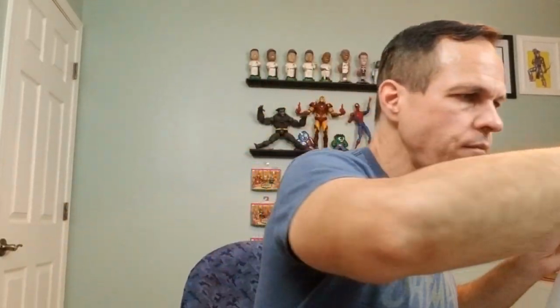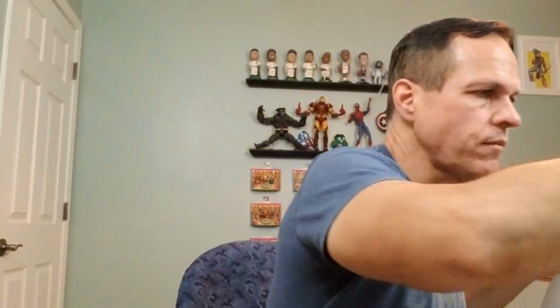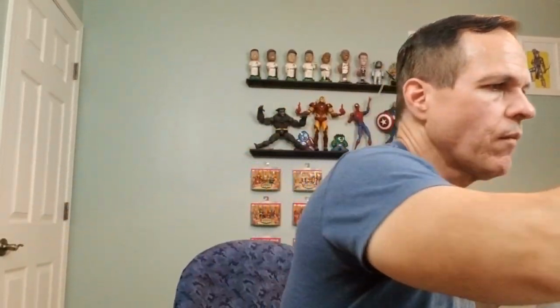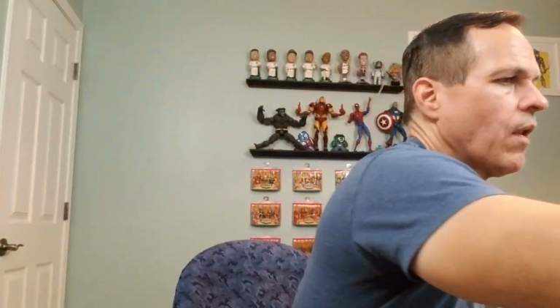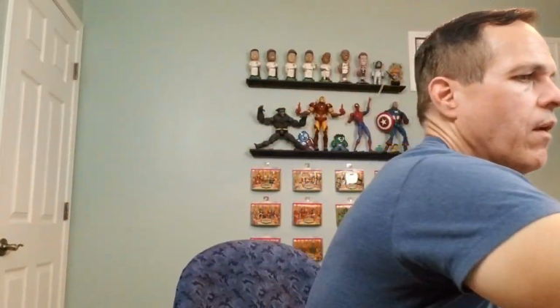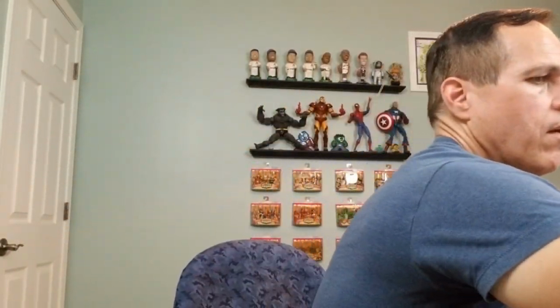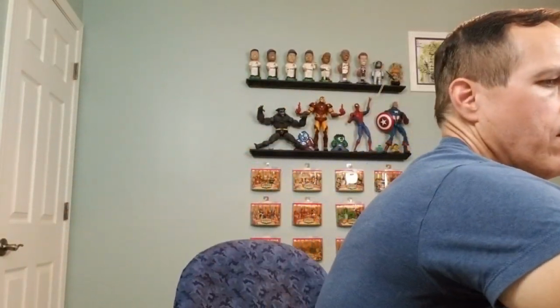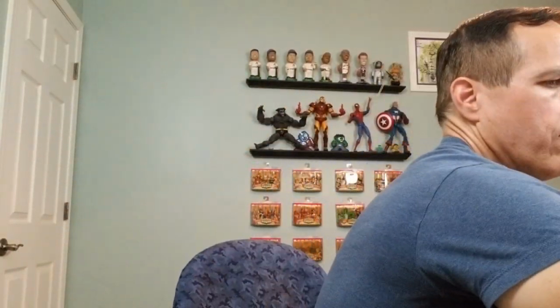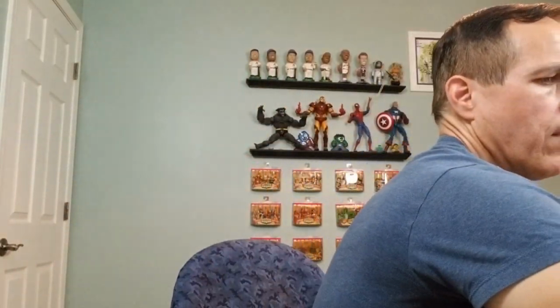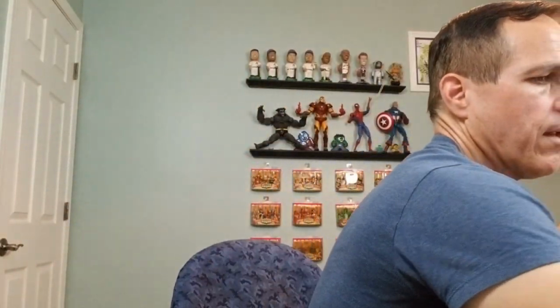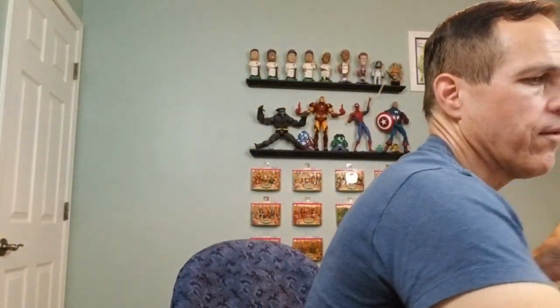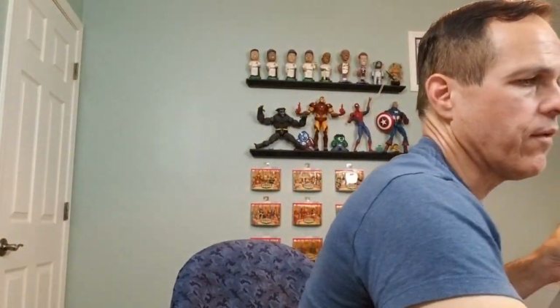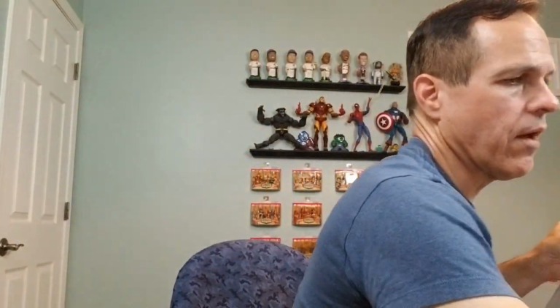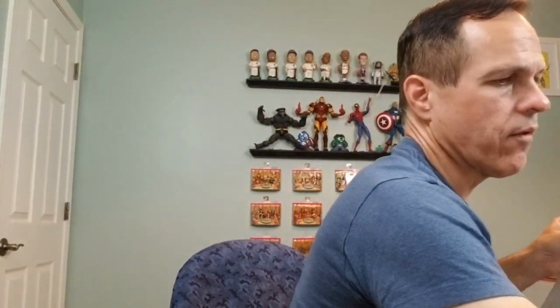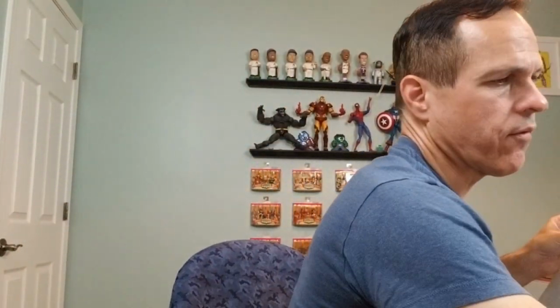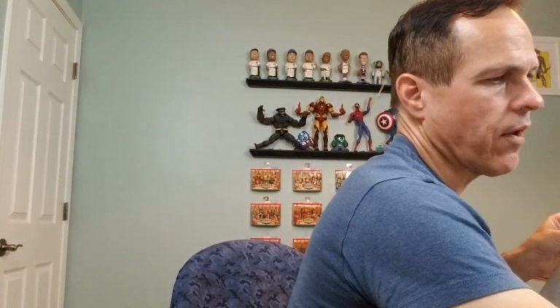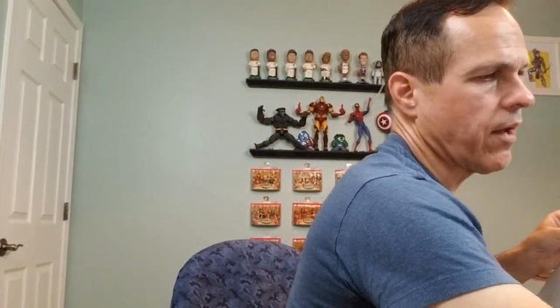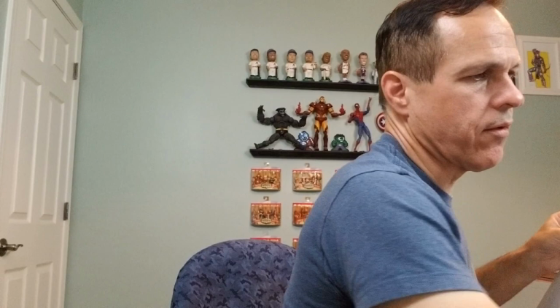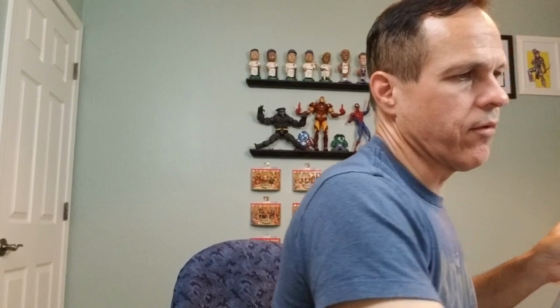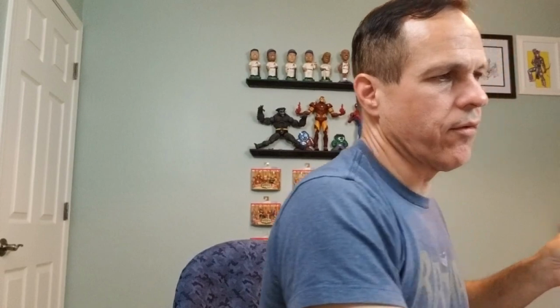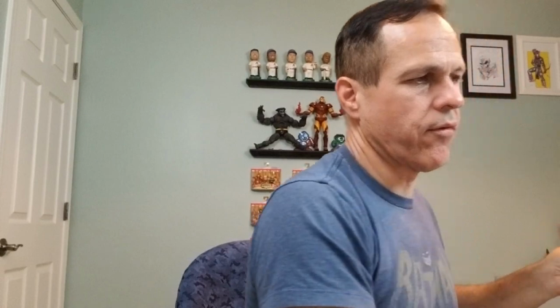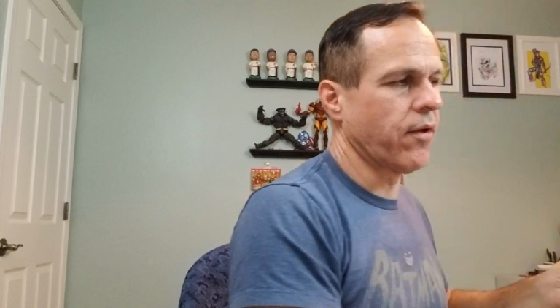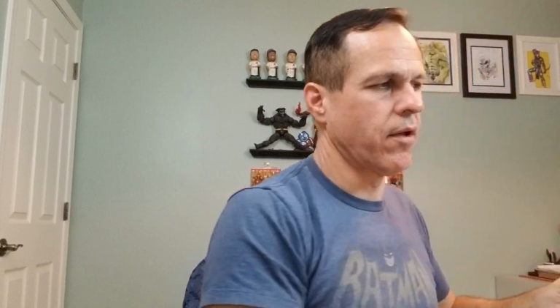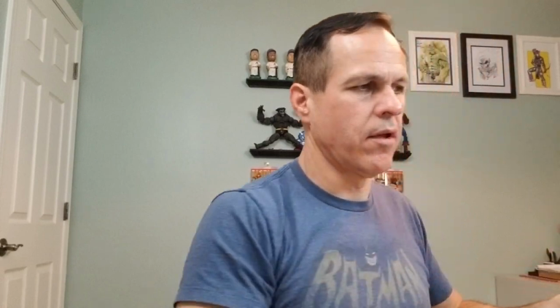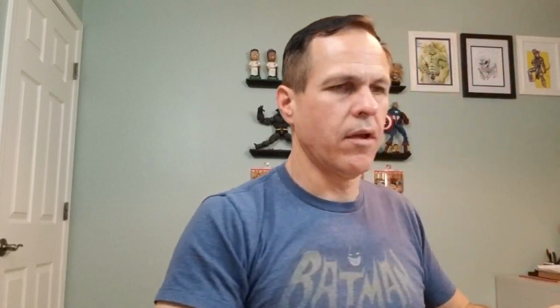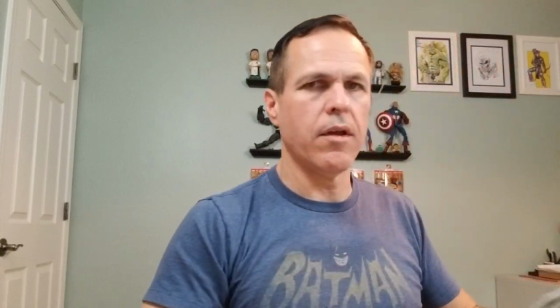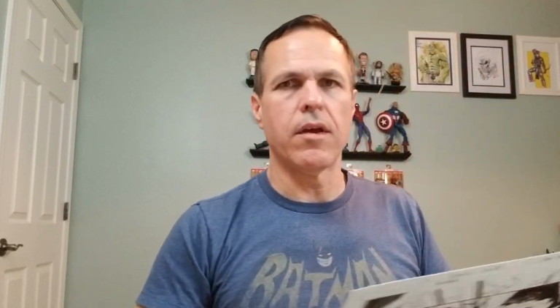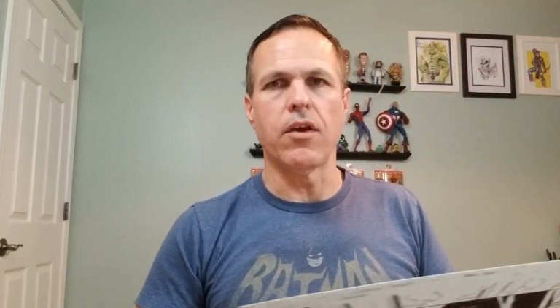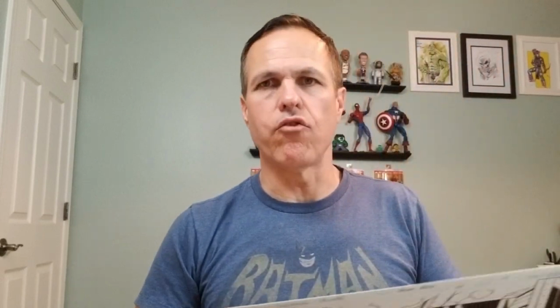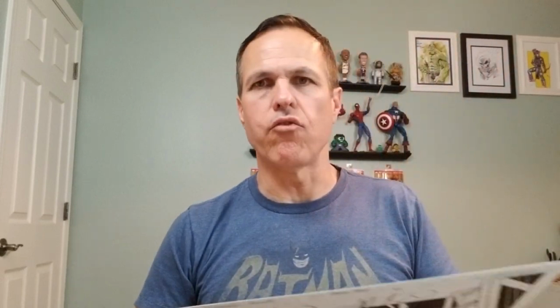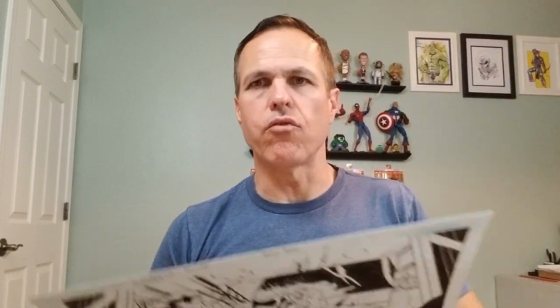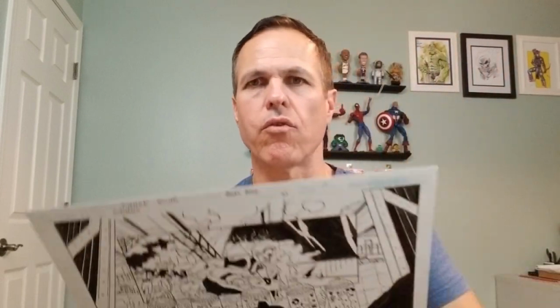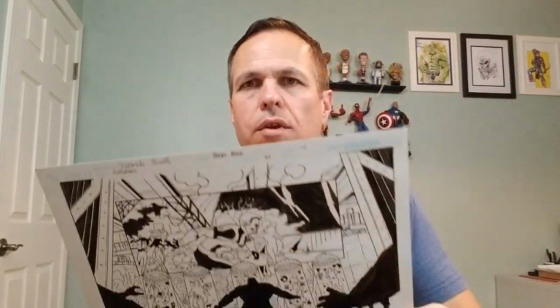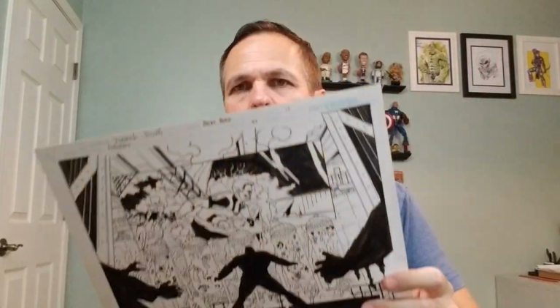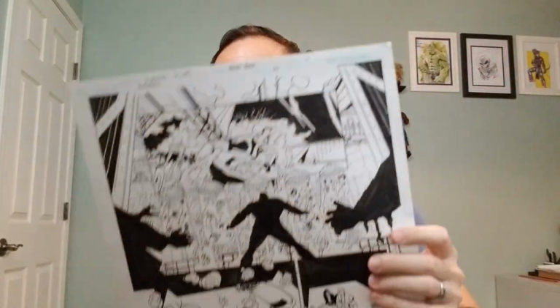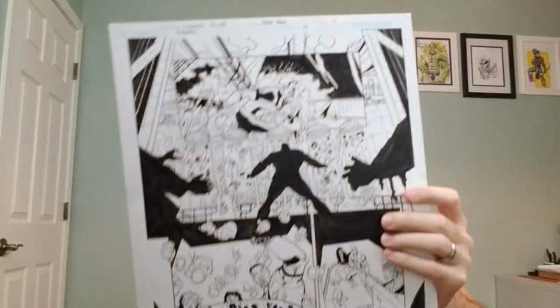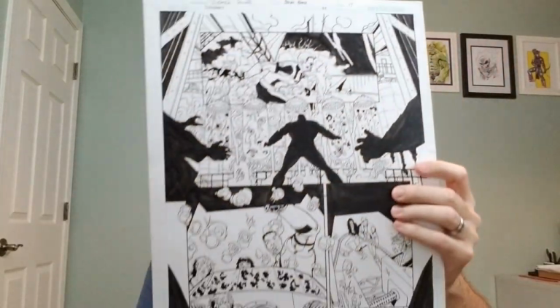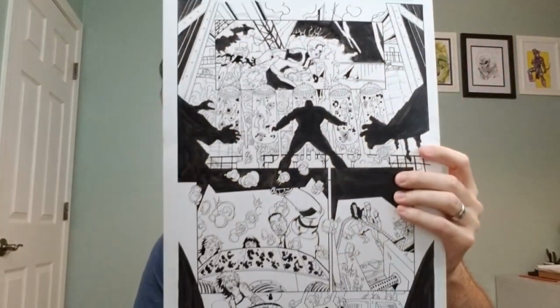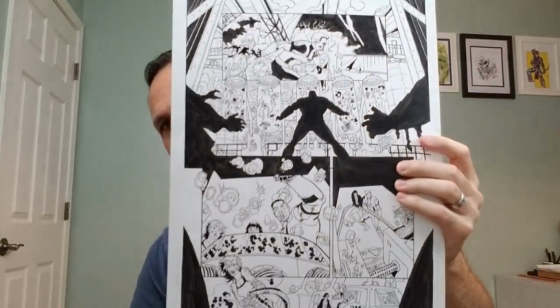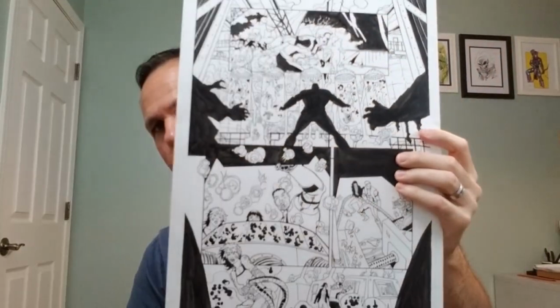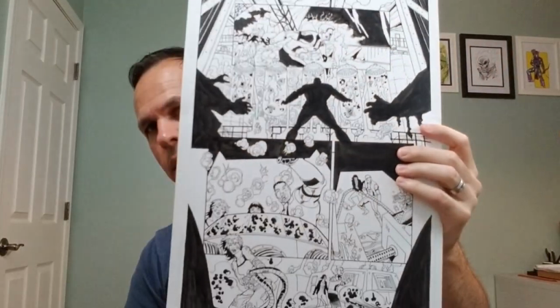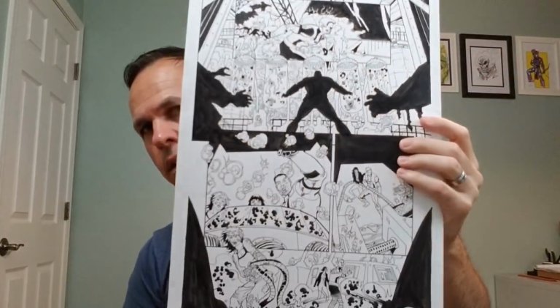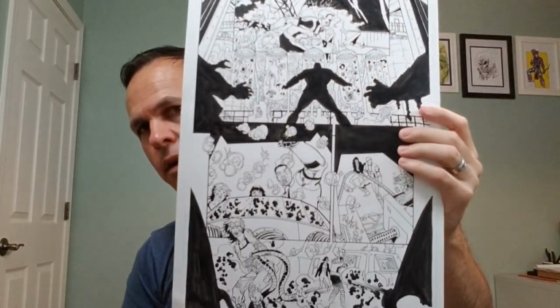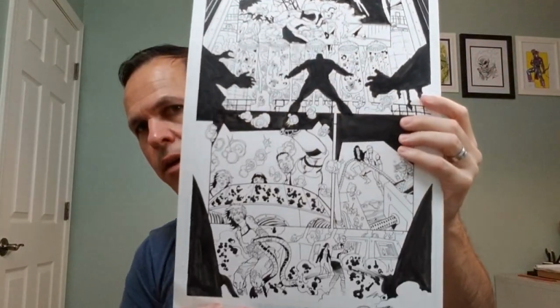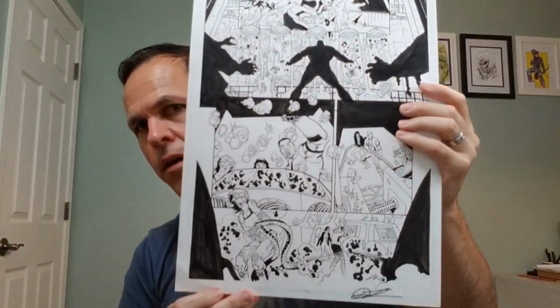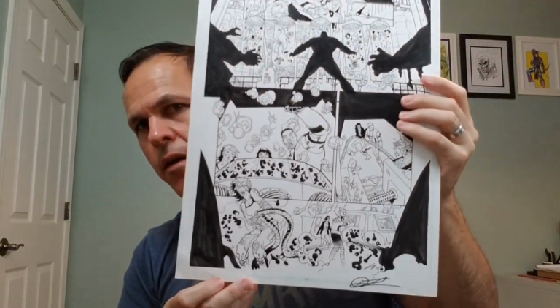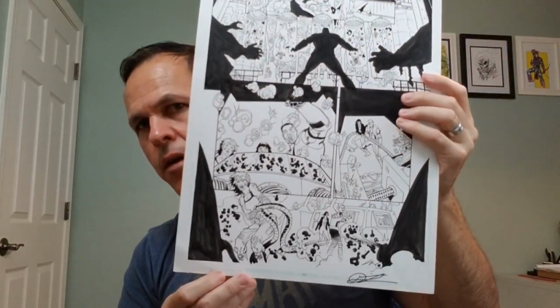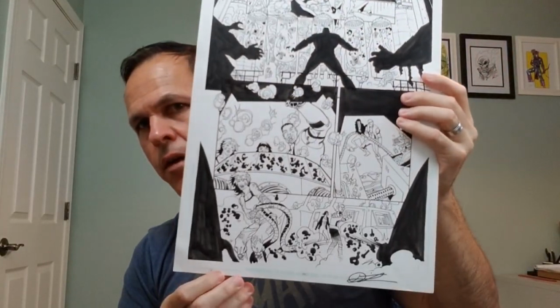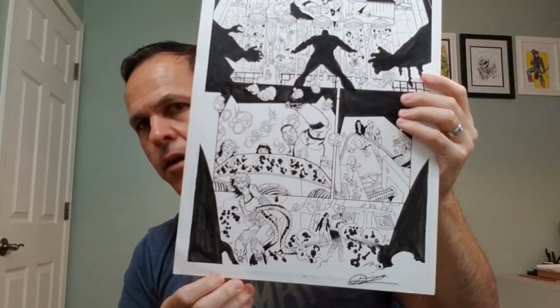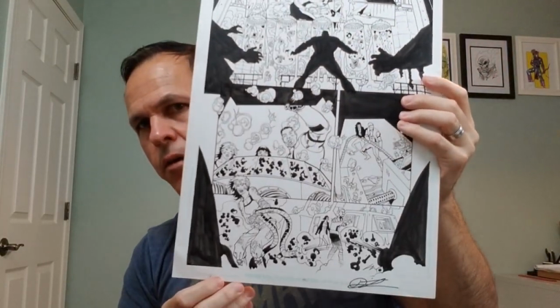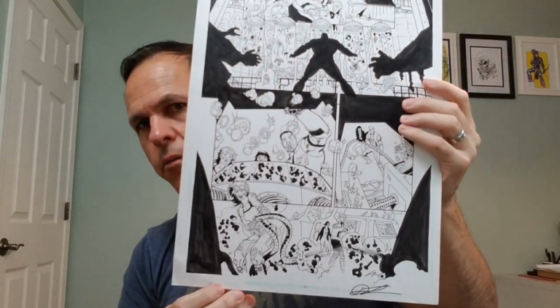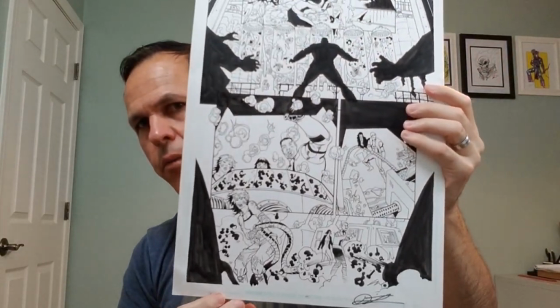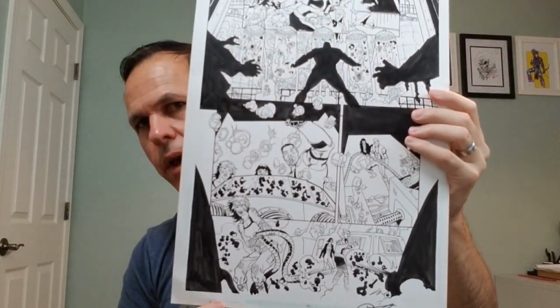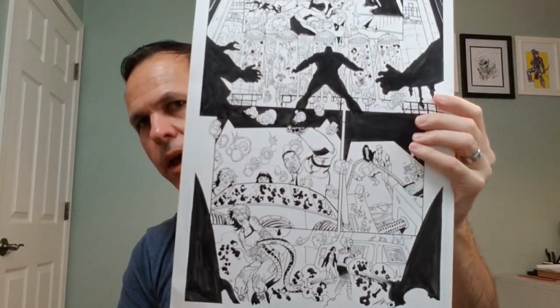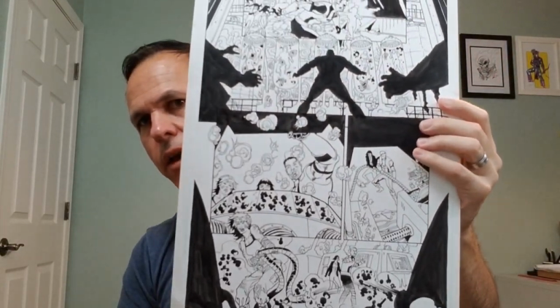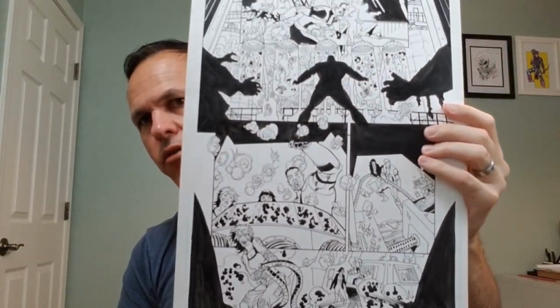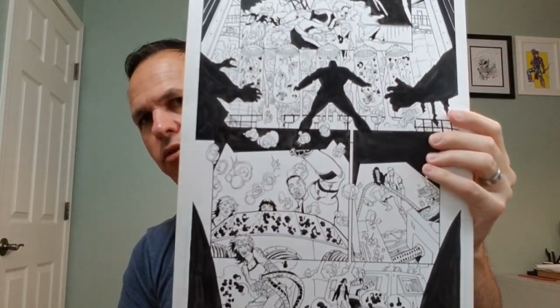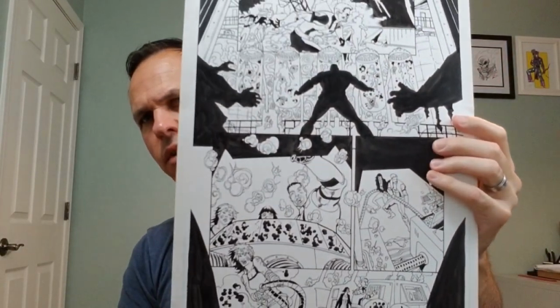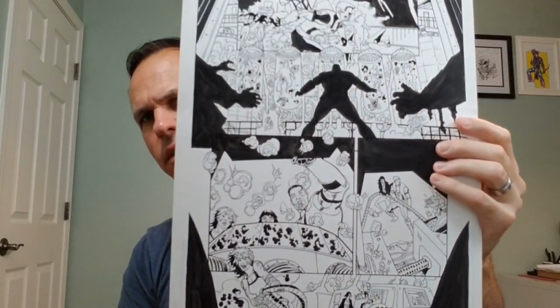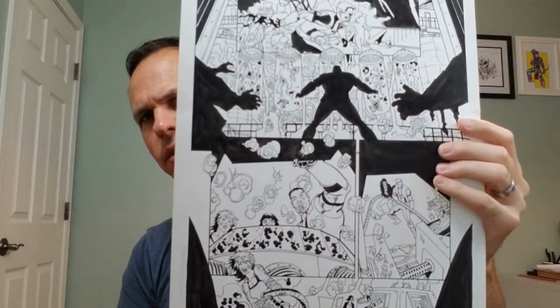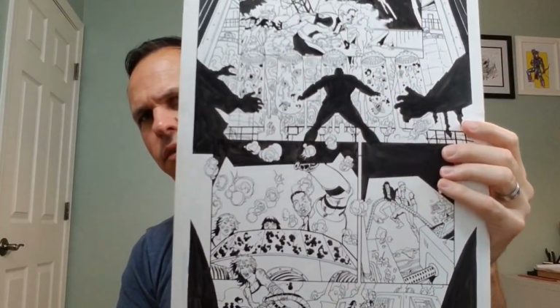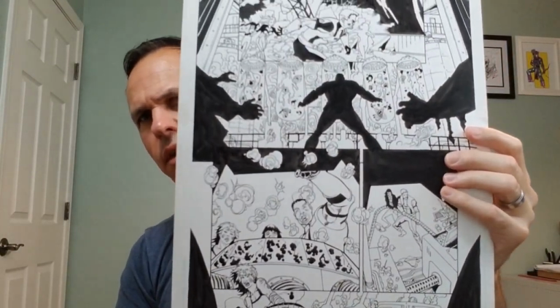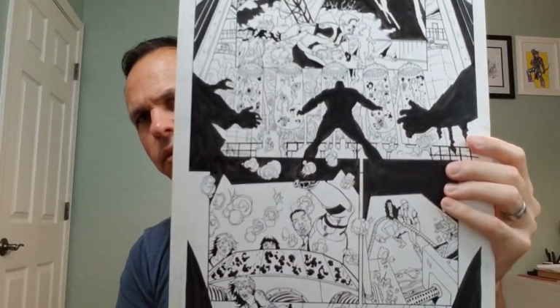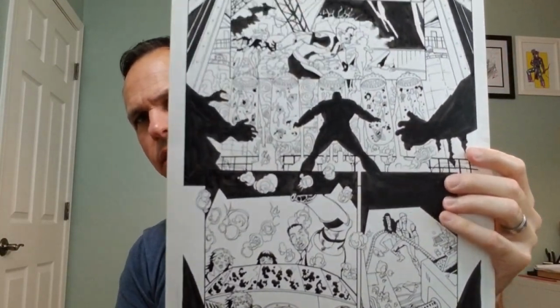That is The Outsiders, issue 33, page 17.